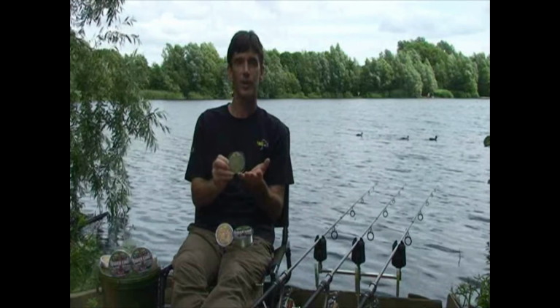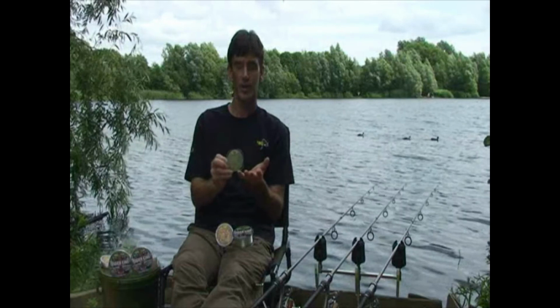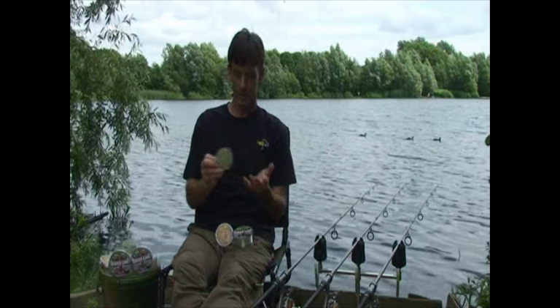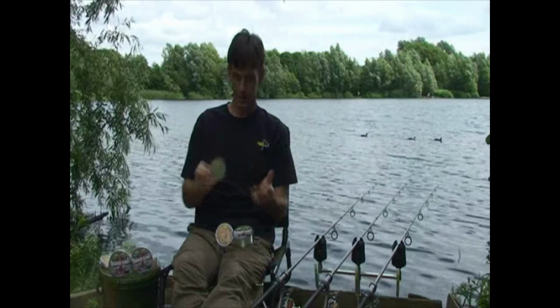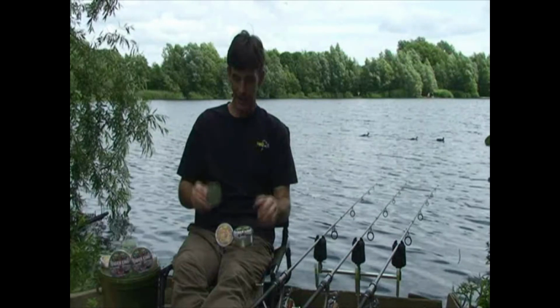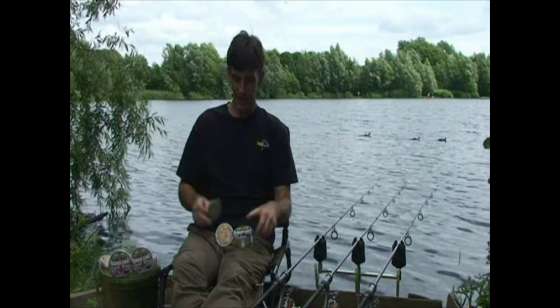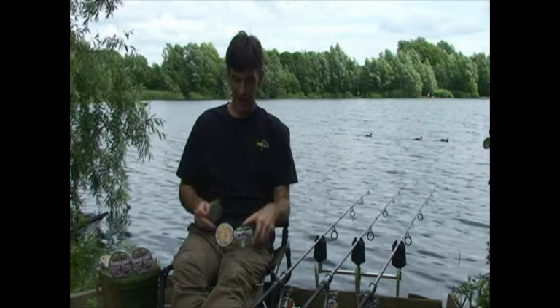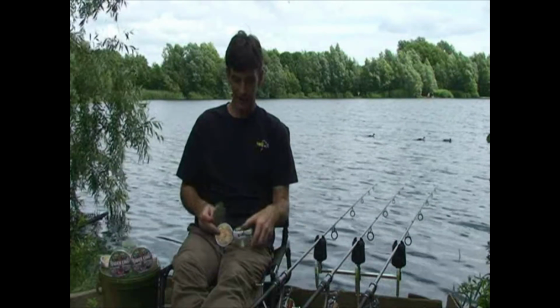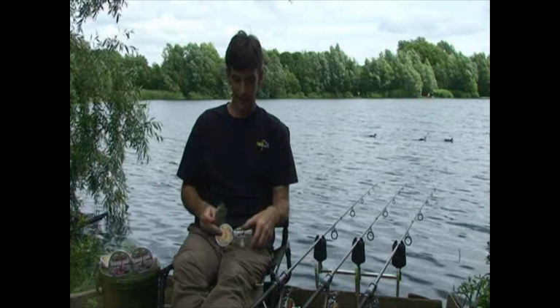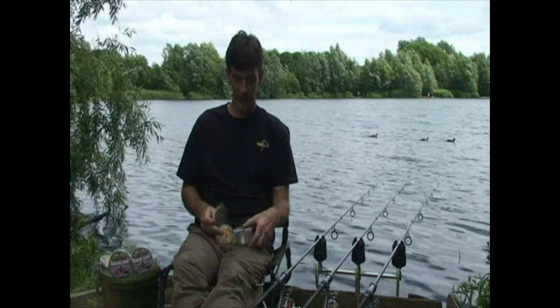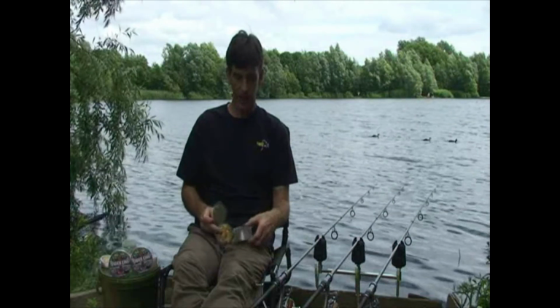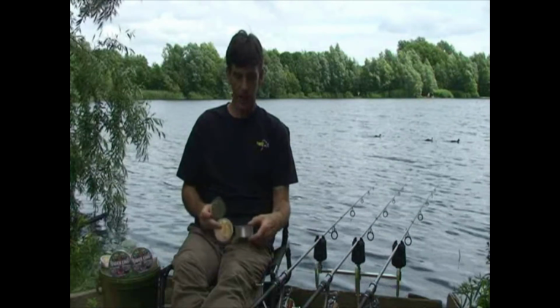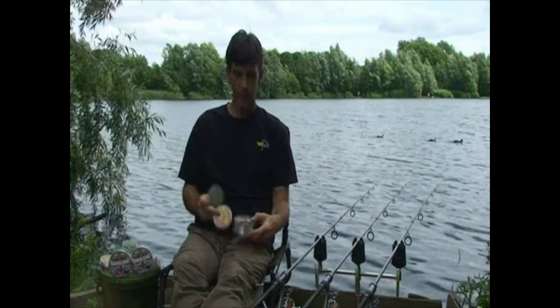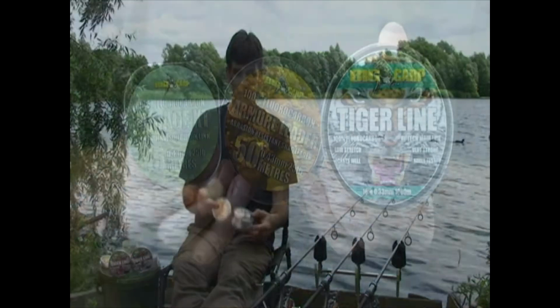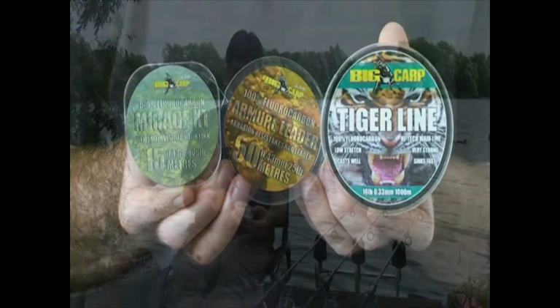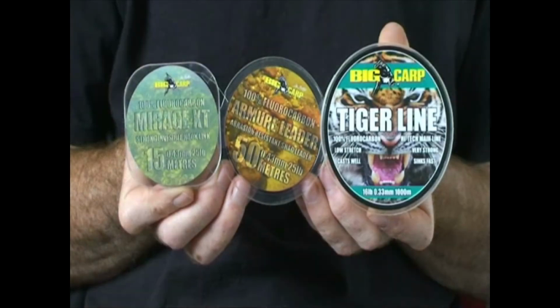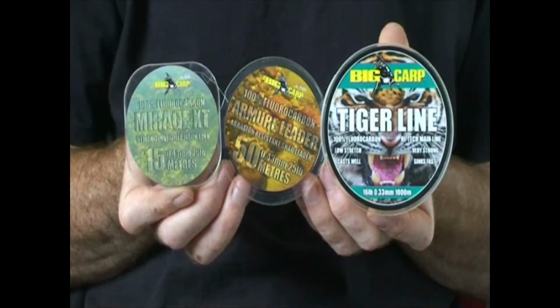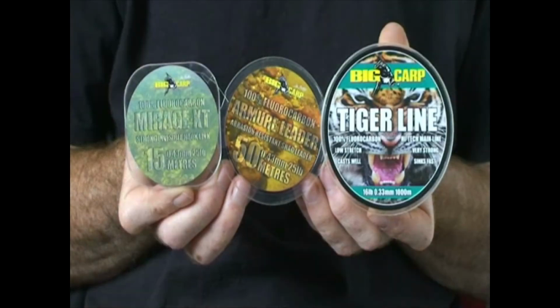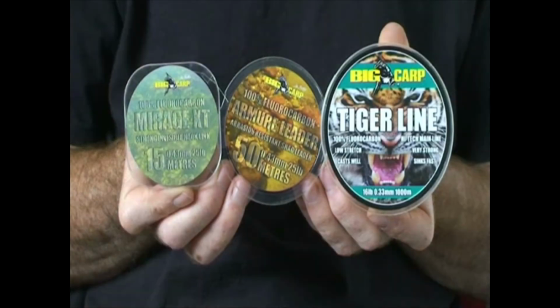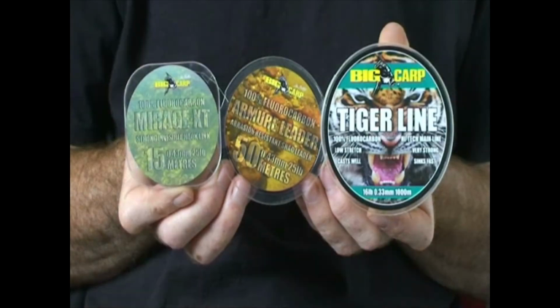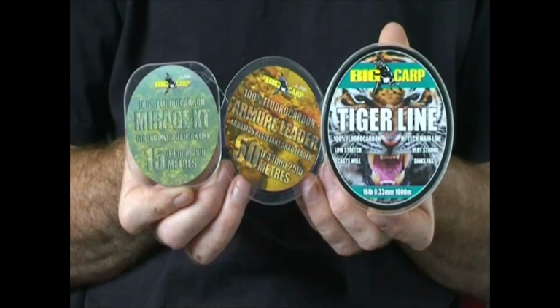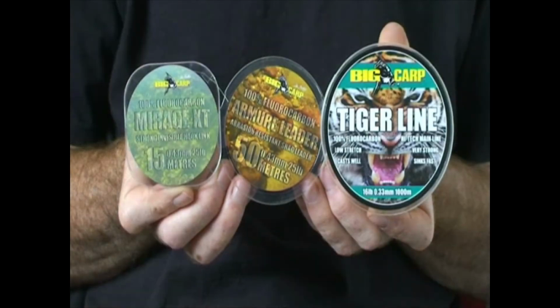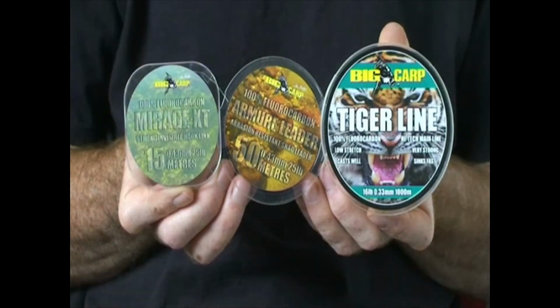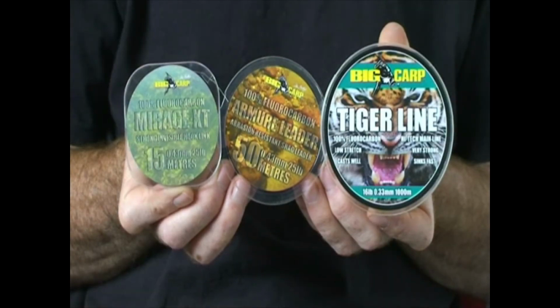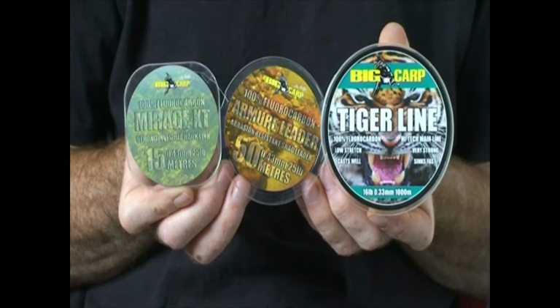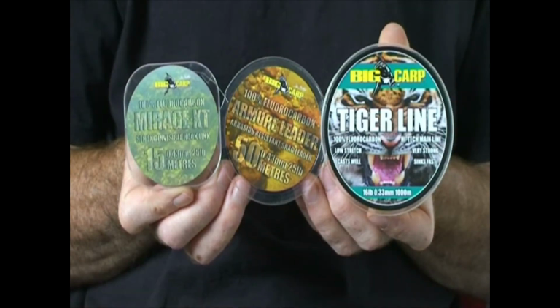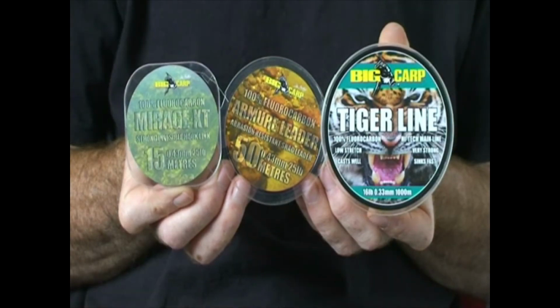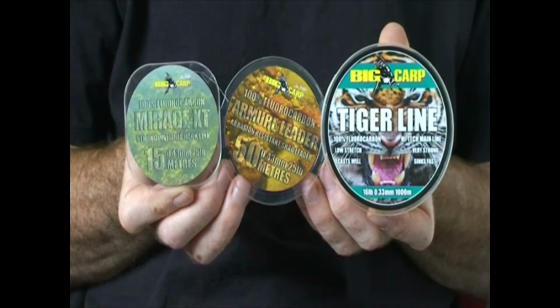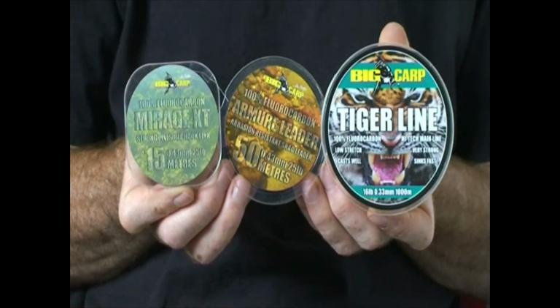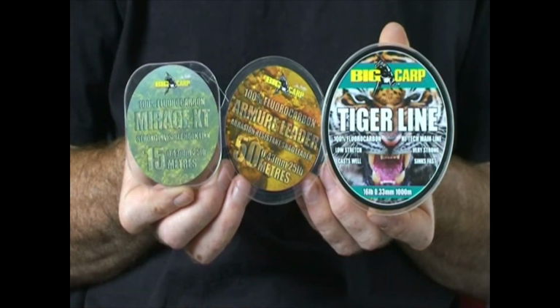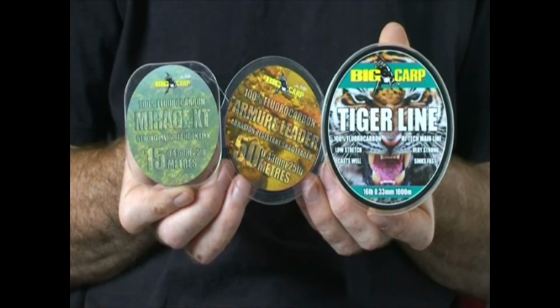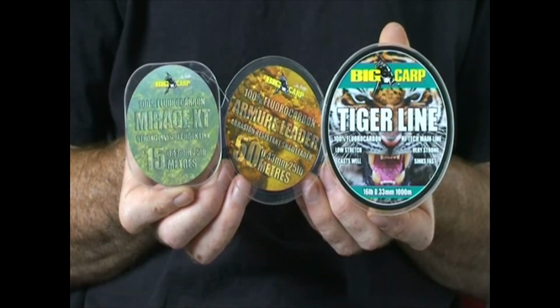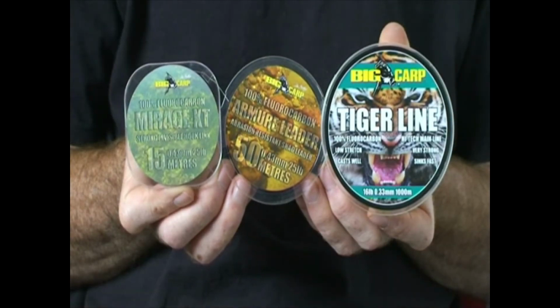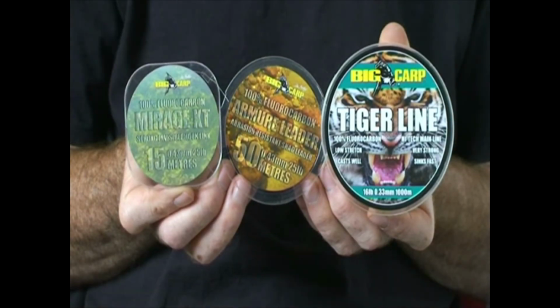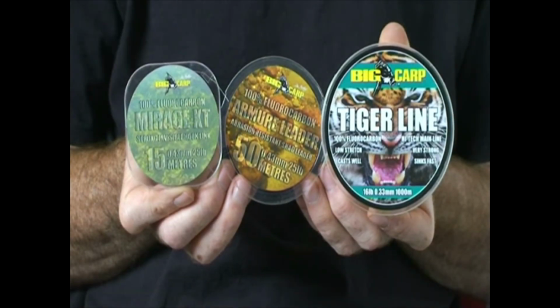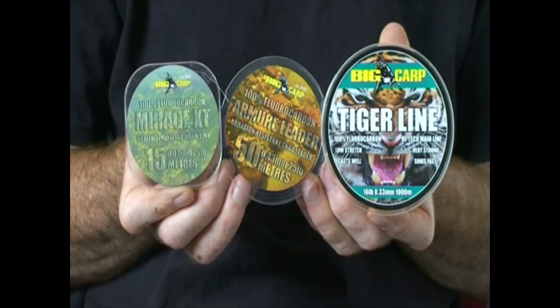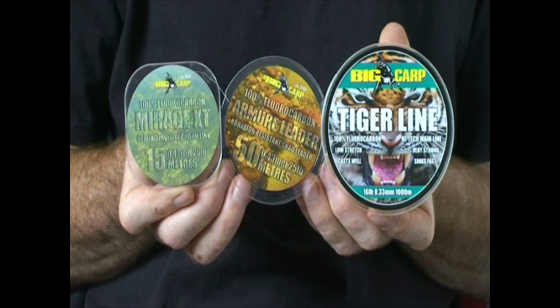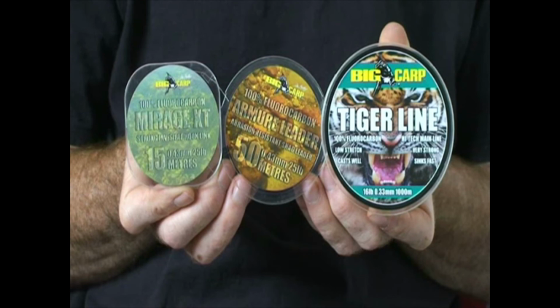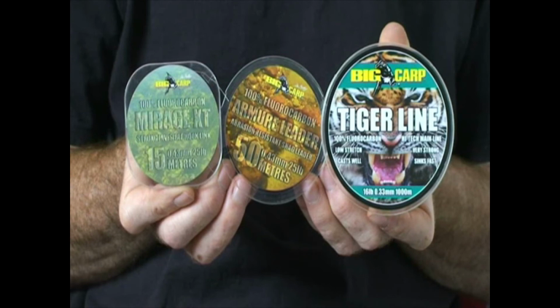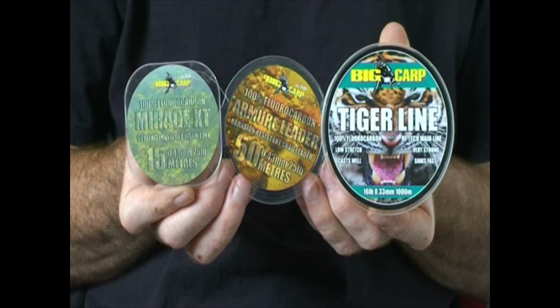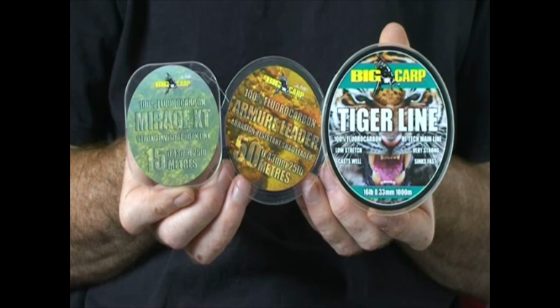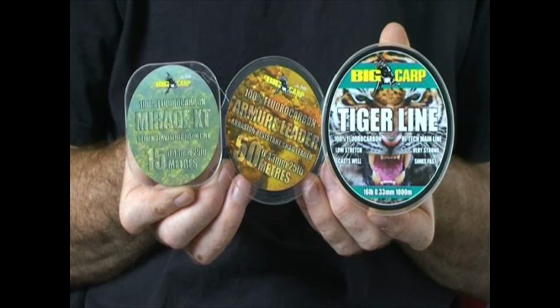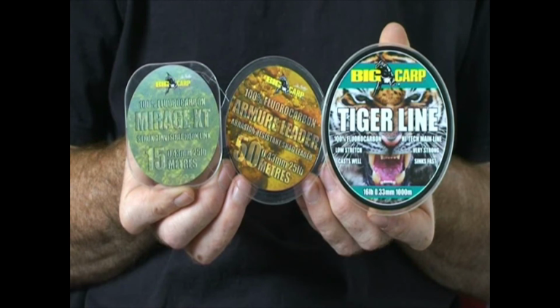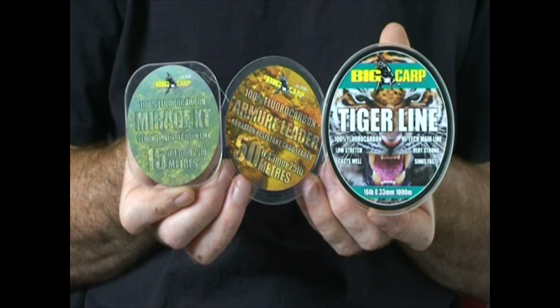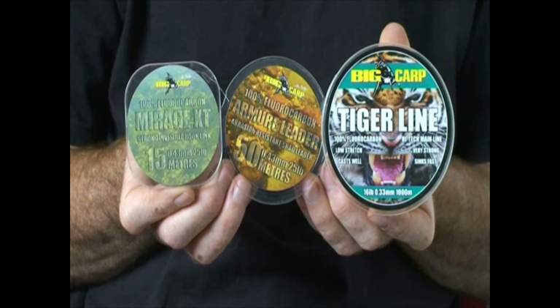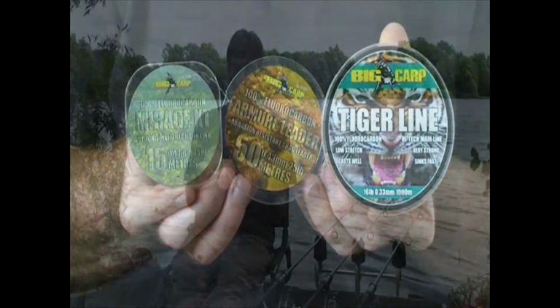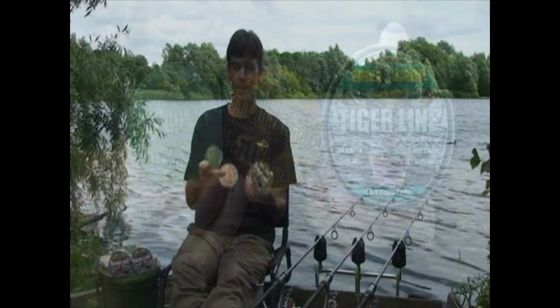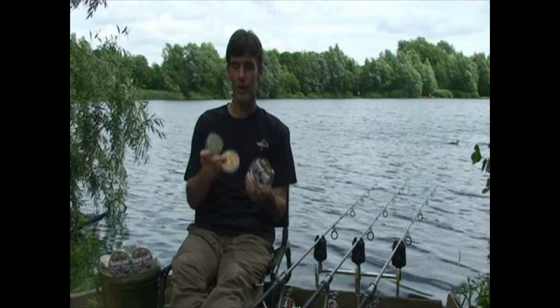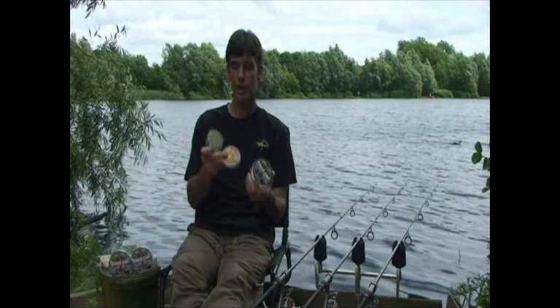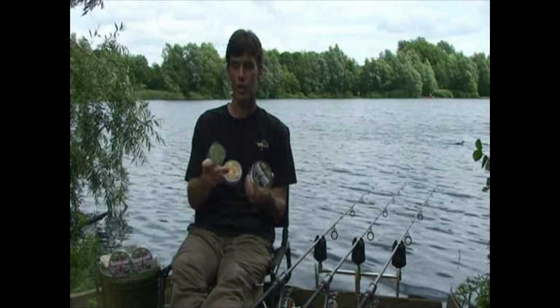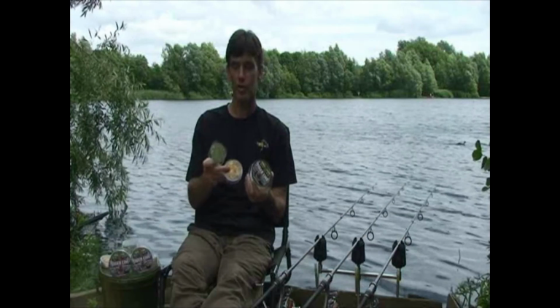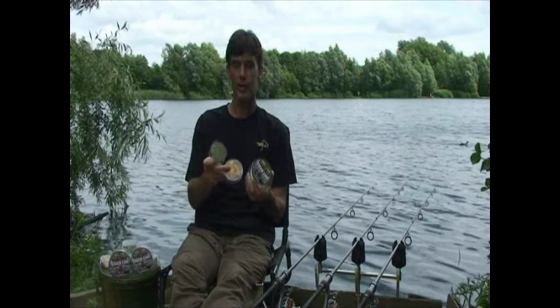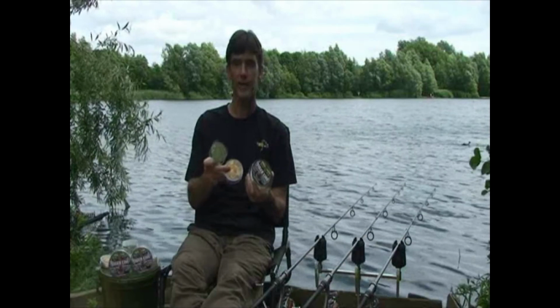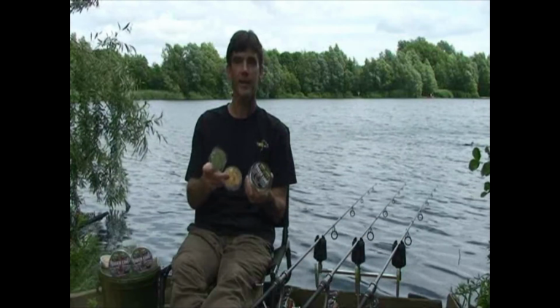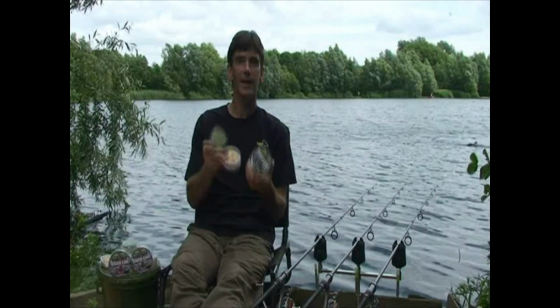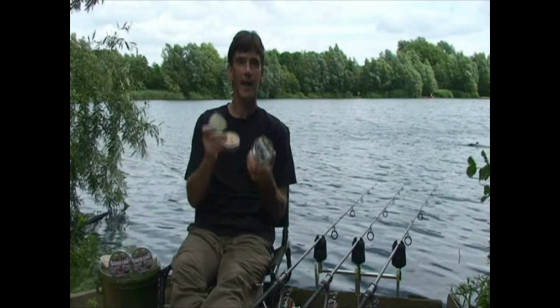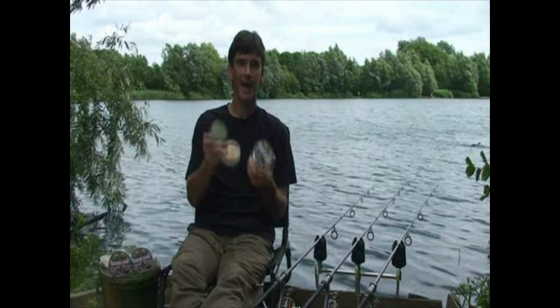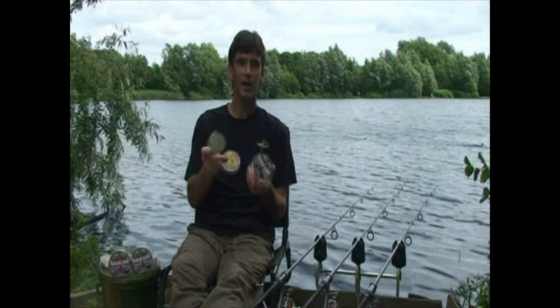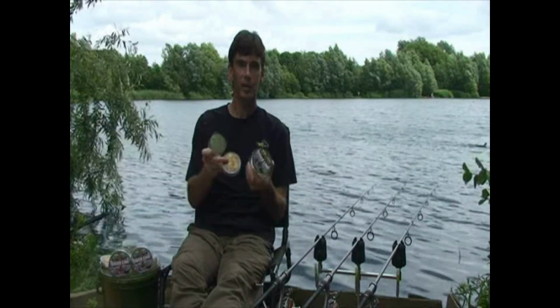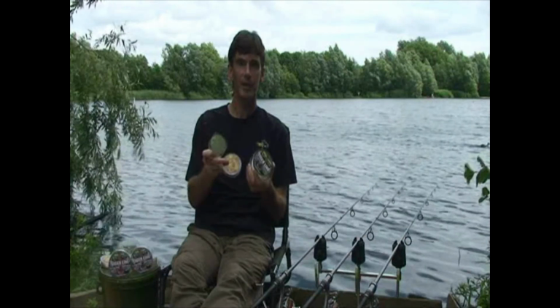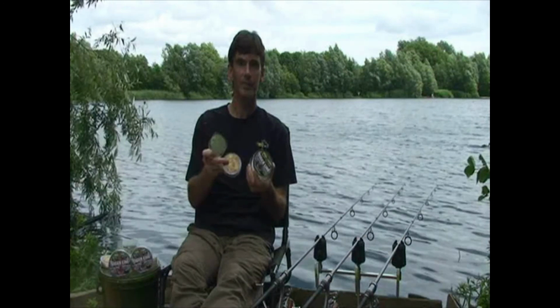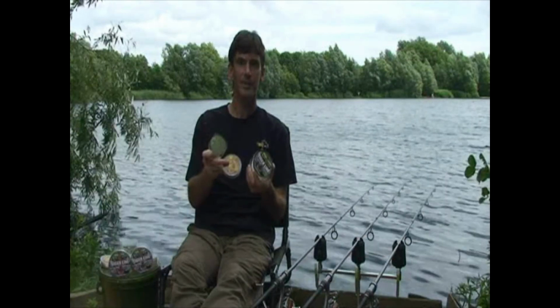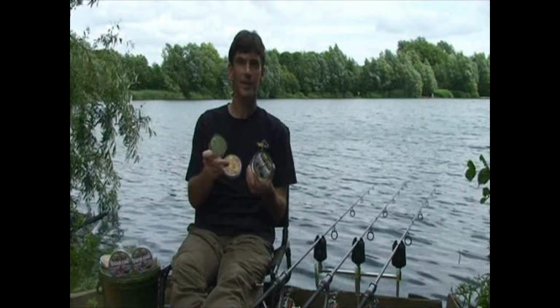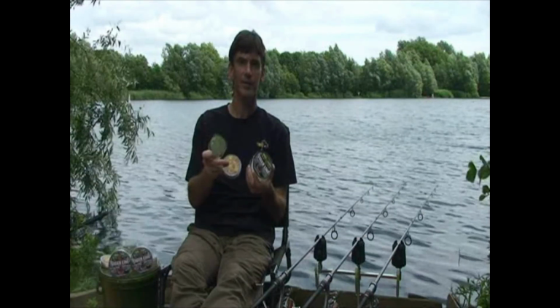So there you have it — a range of specialist fluorocarbon lines: a main line, a shock leader, and a hooklink material.